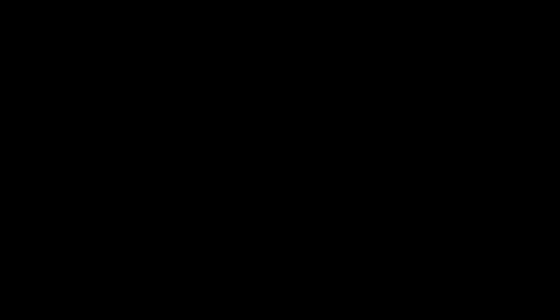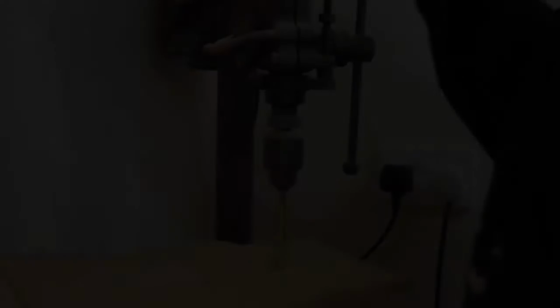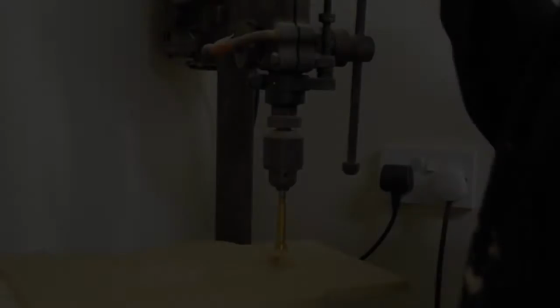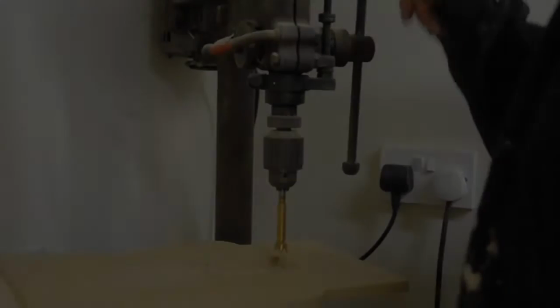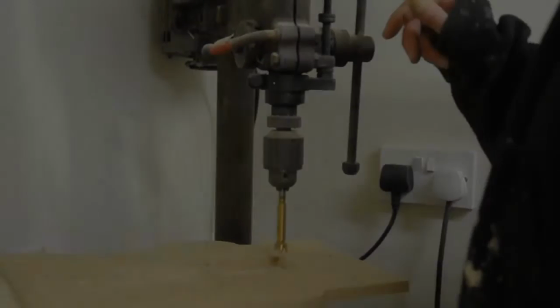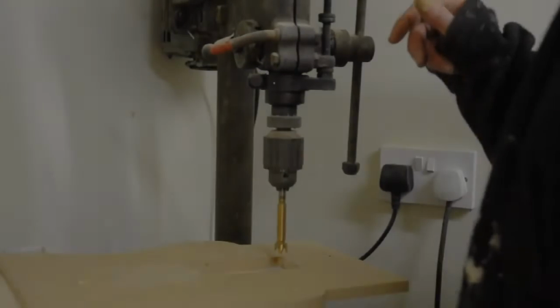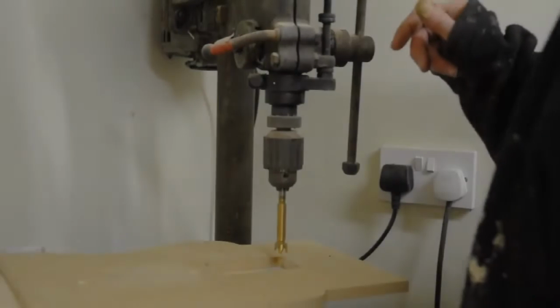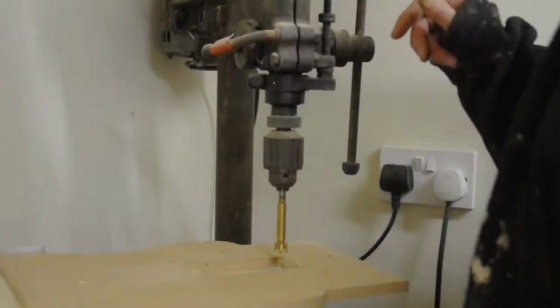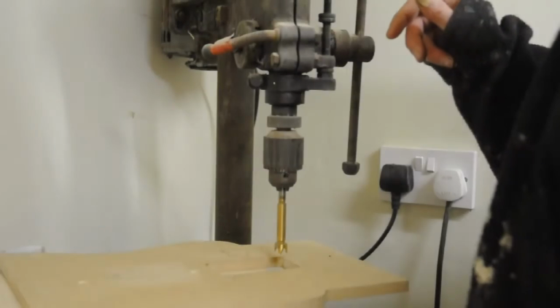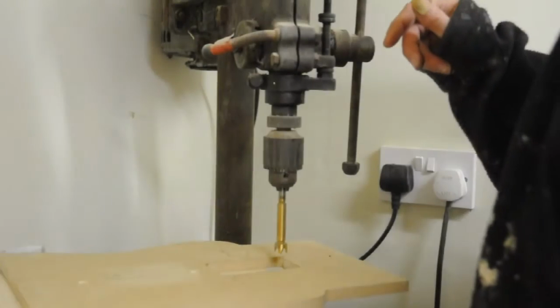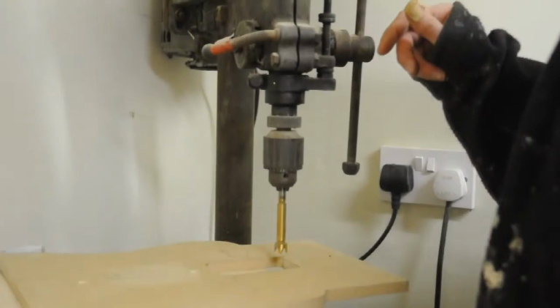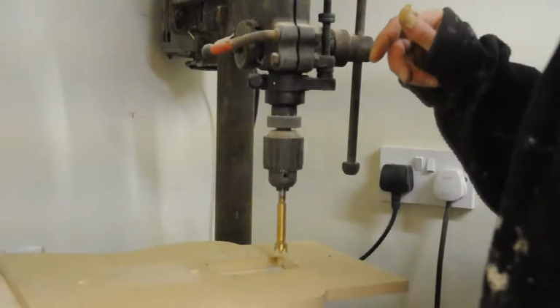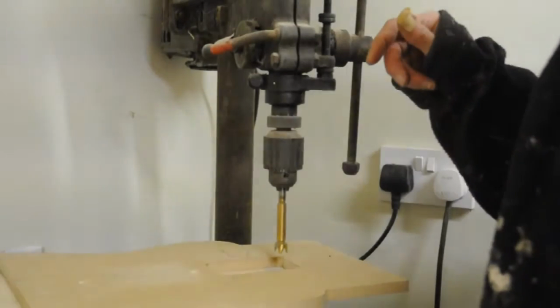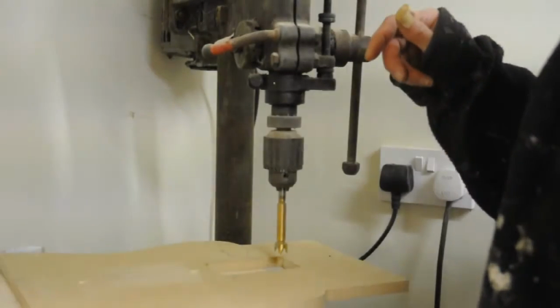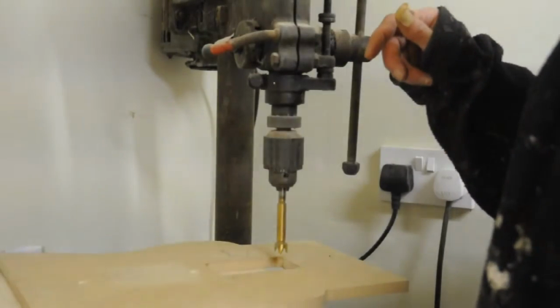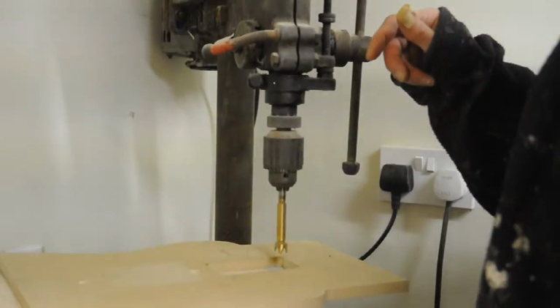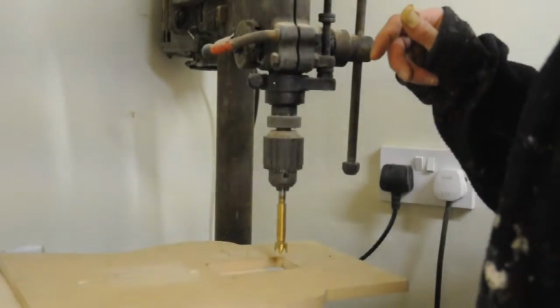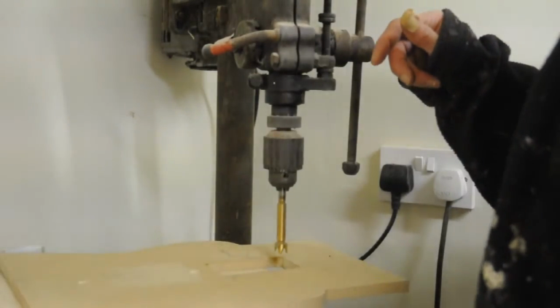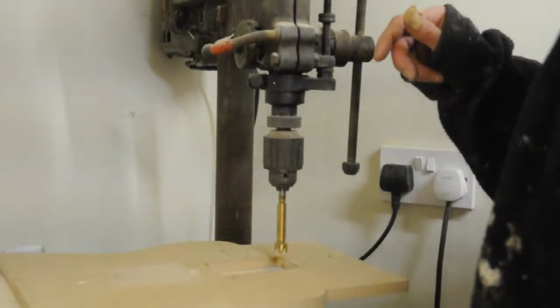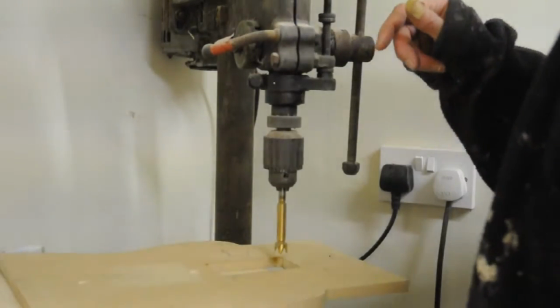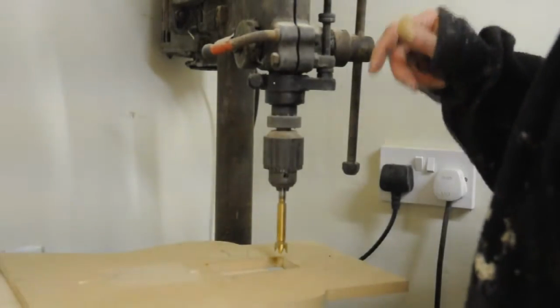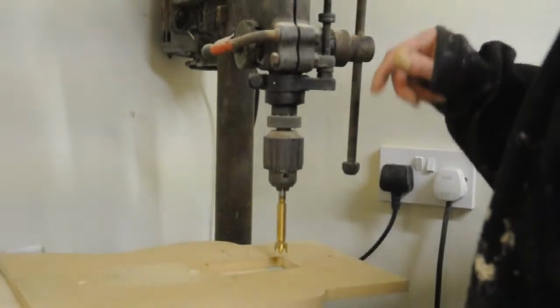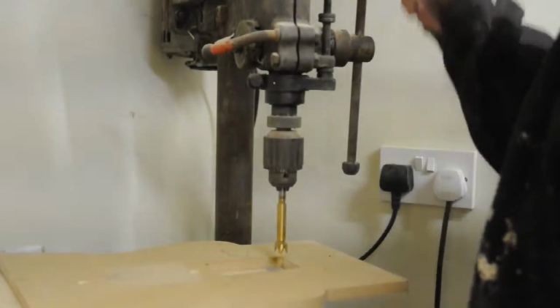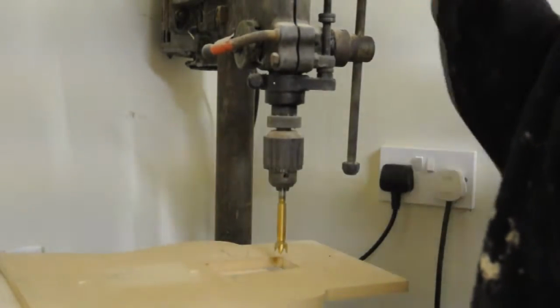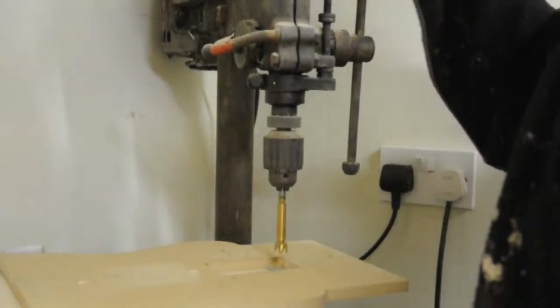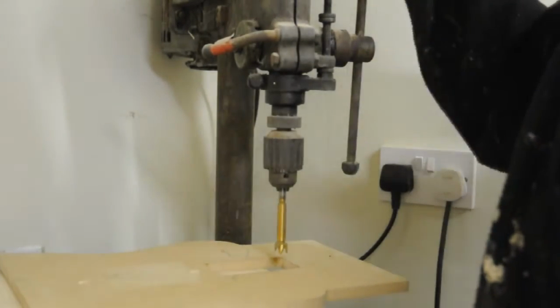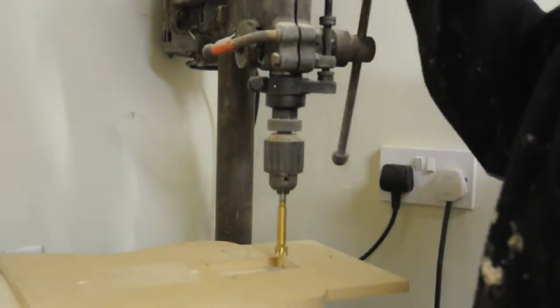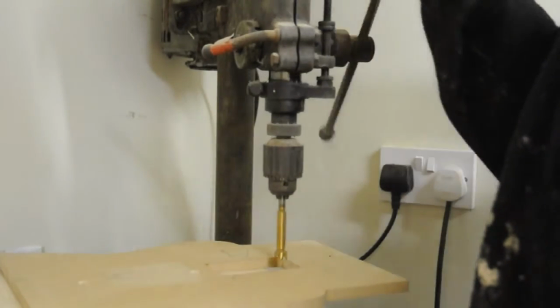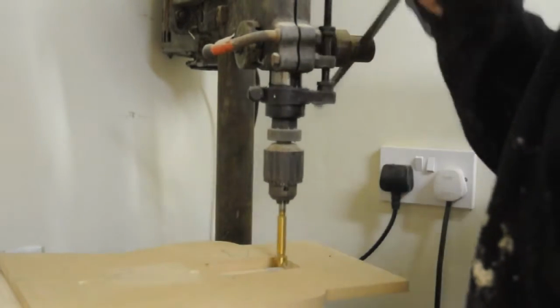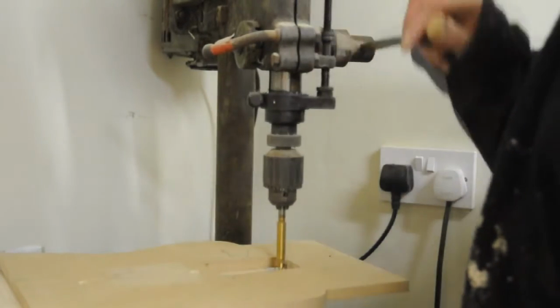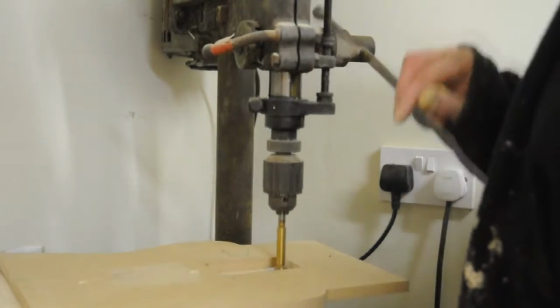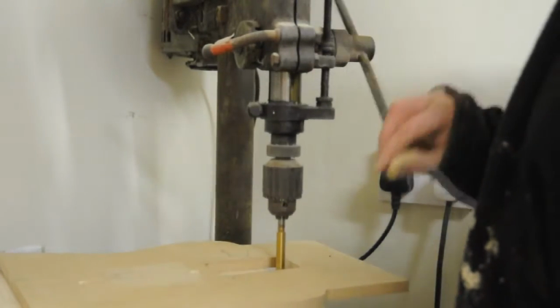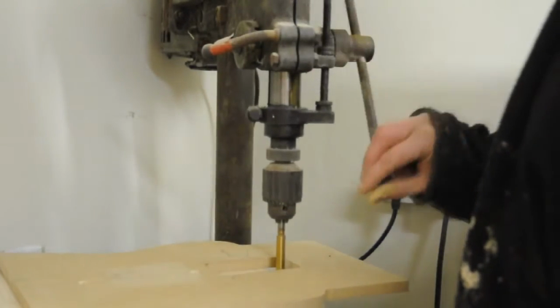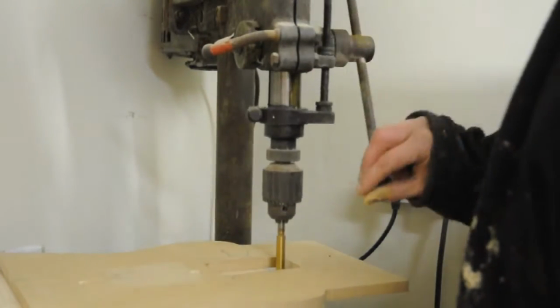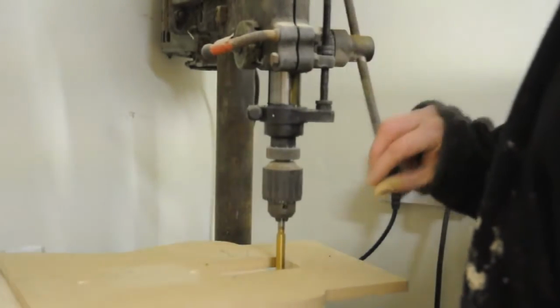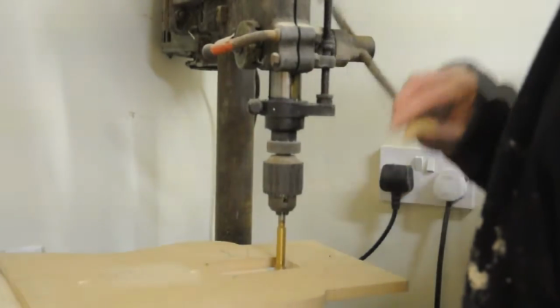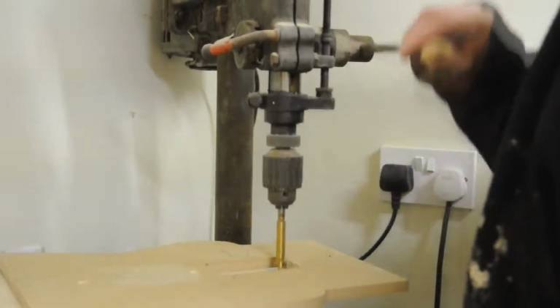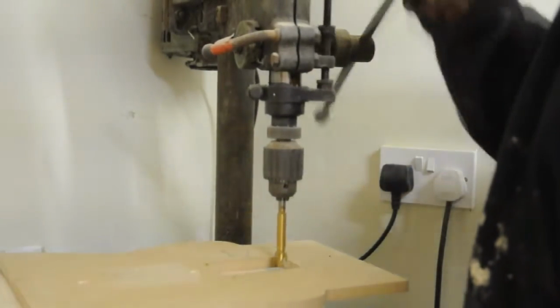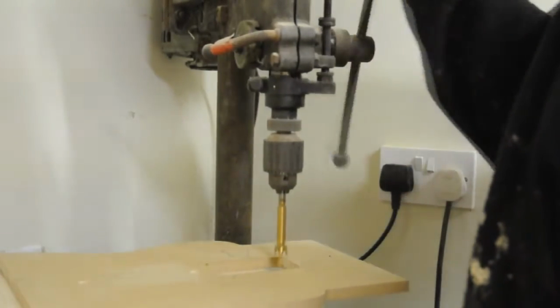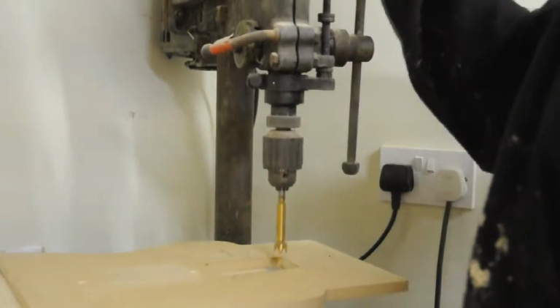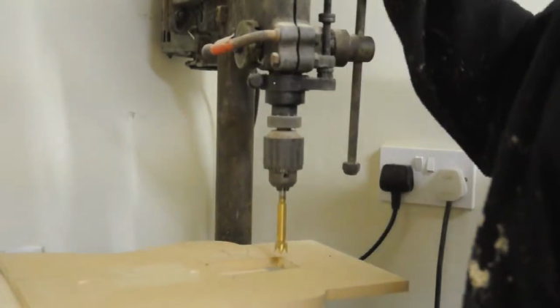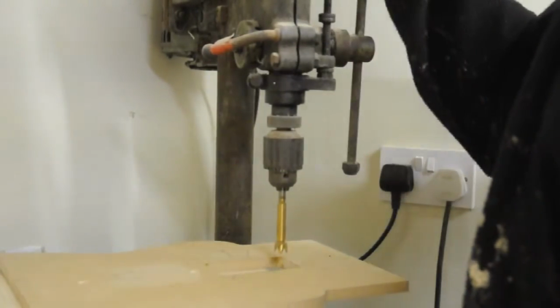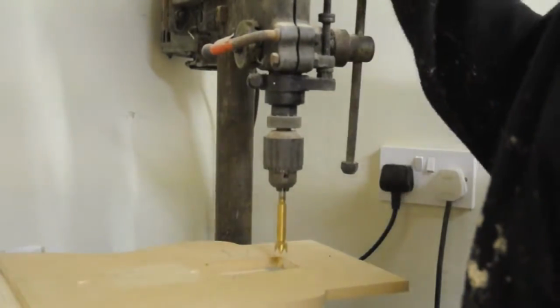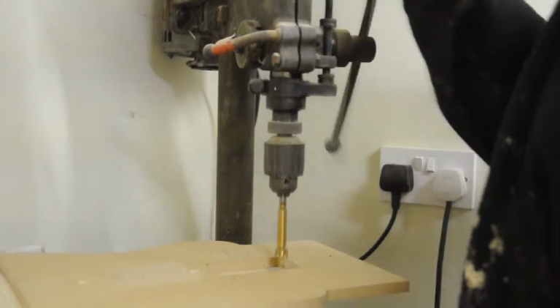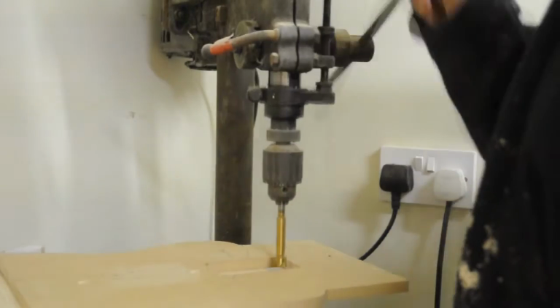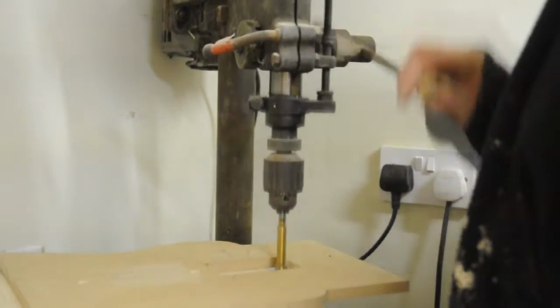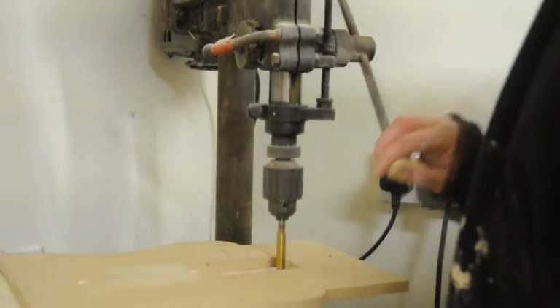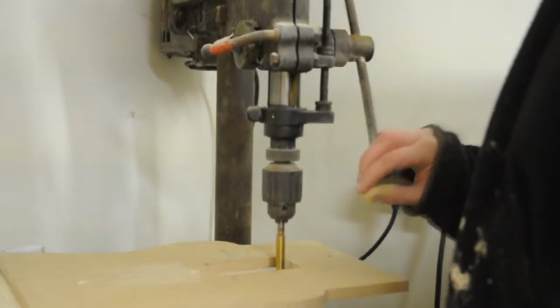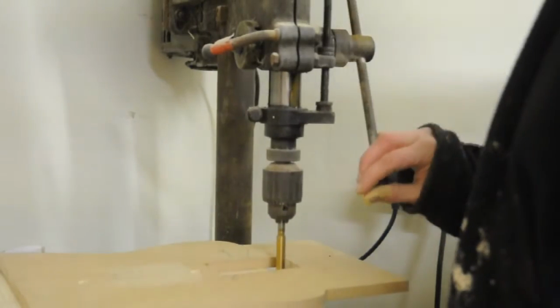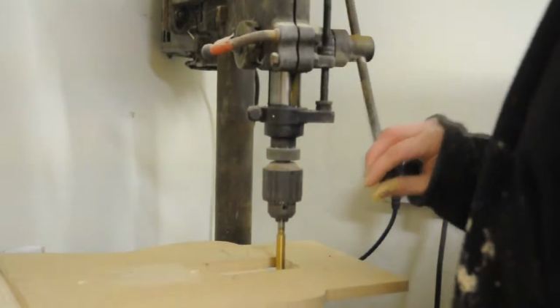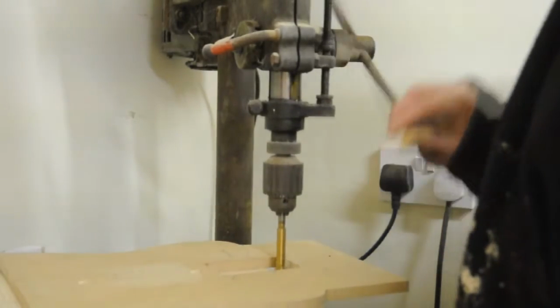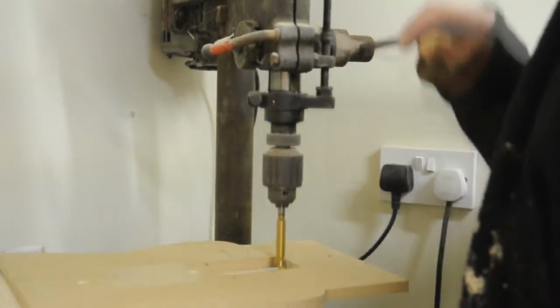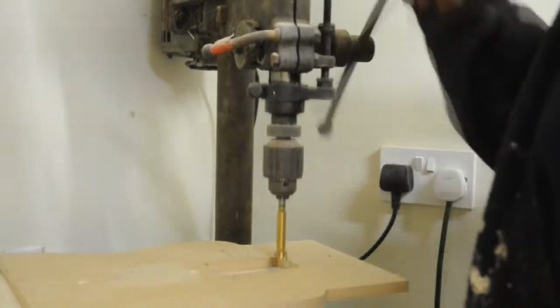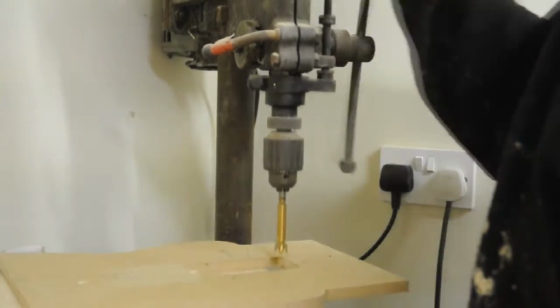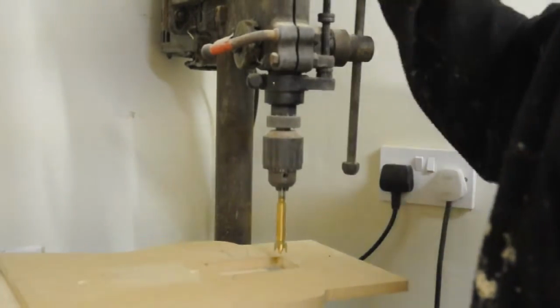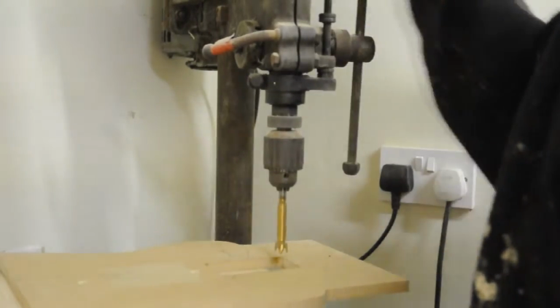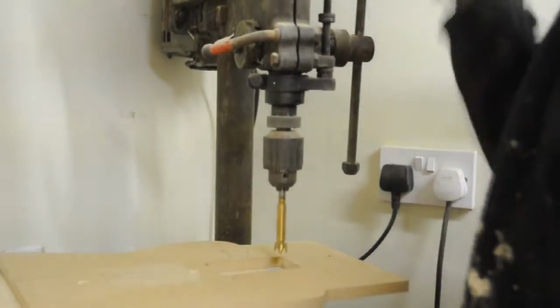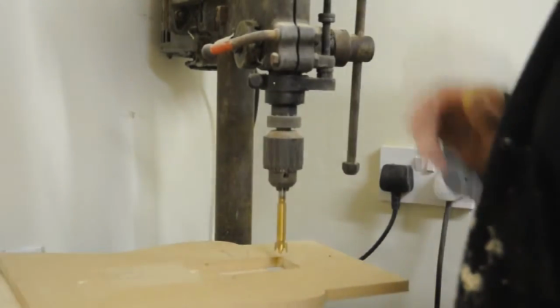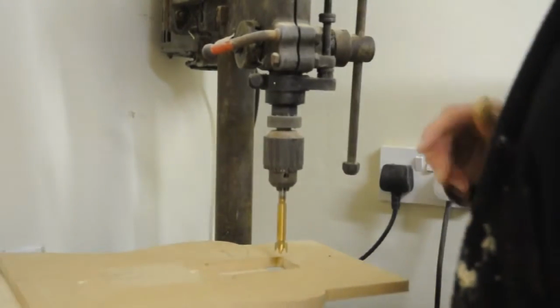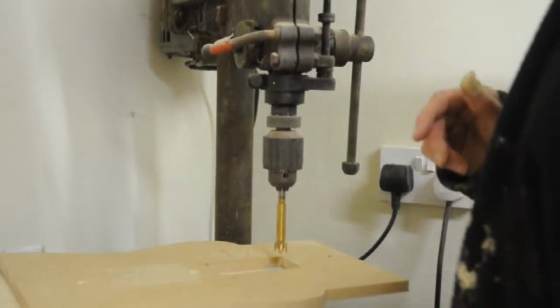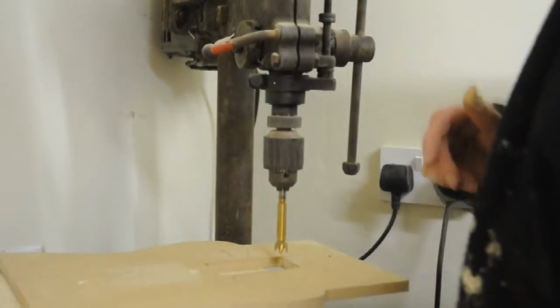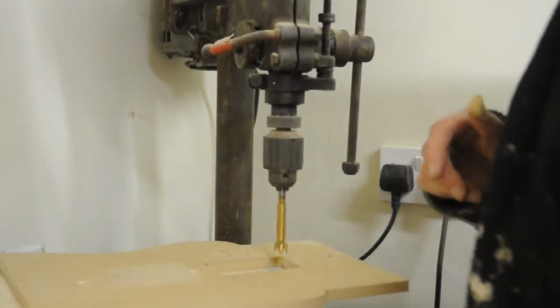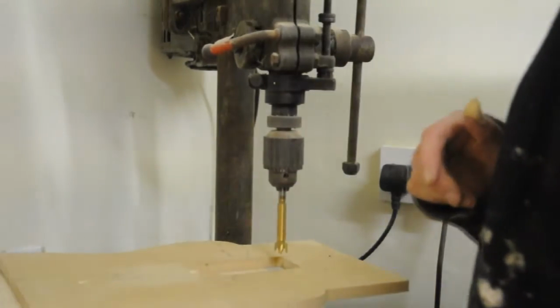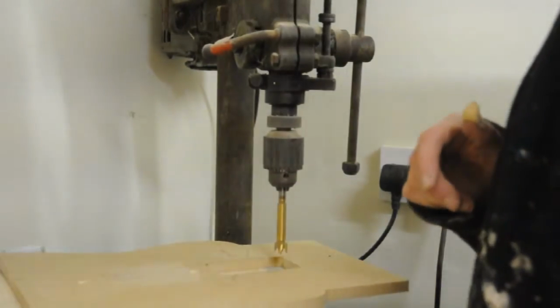This is my grandad's old drill press, which still works perfectly well, although it's slightly noisy.